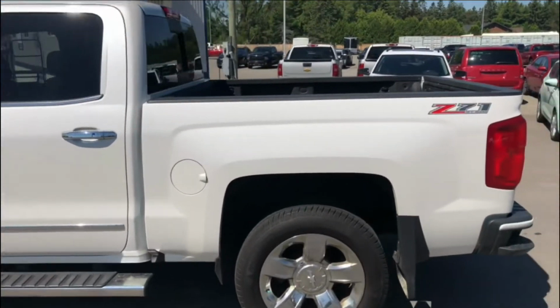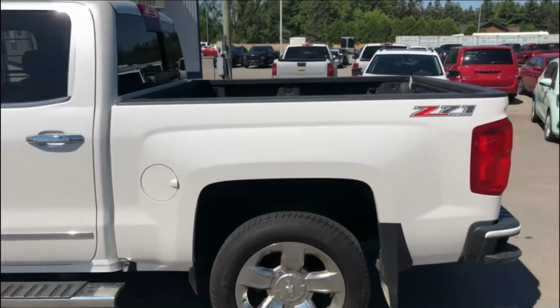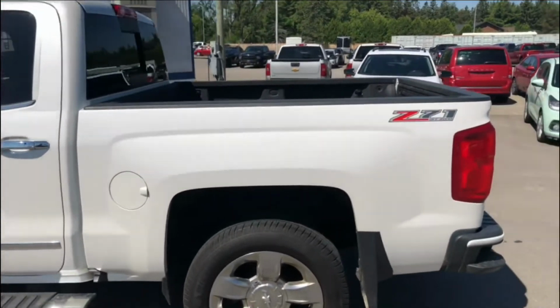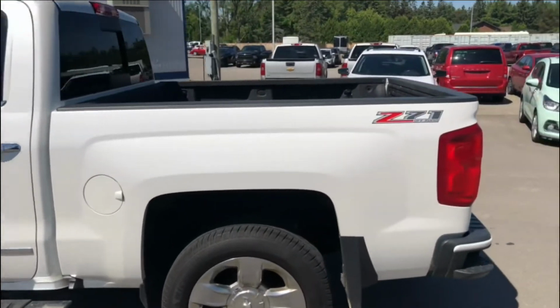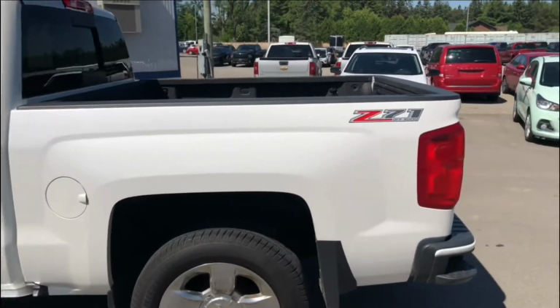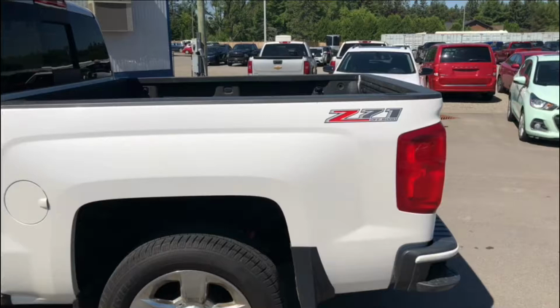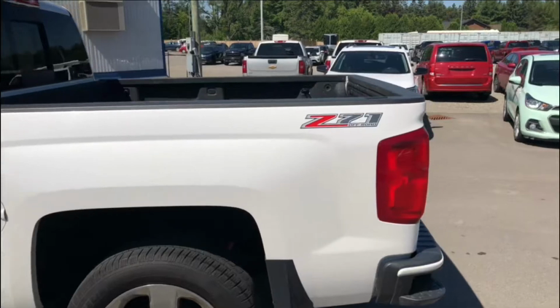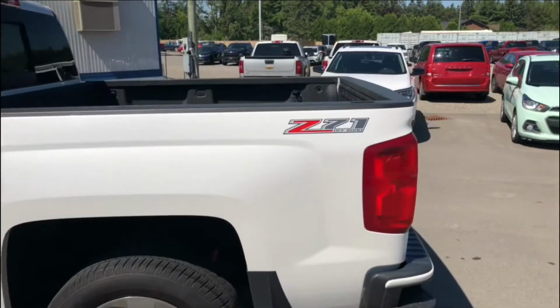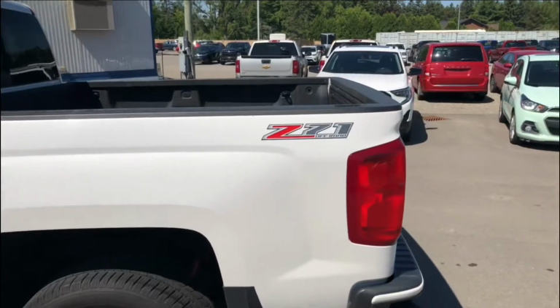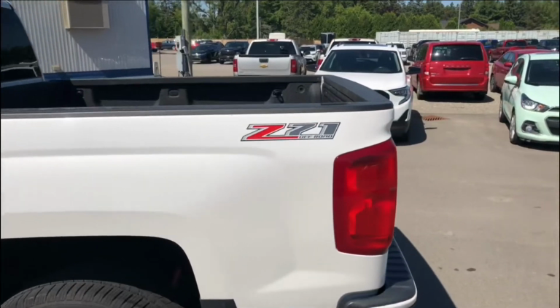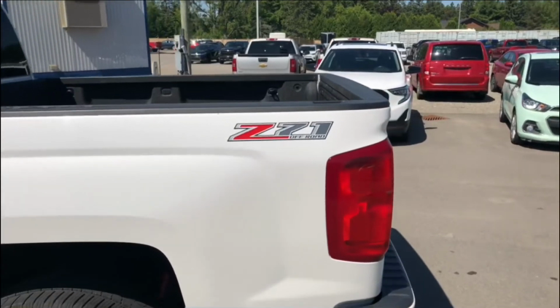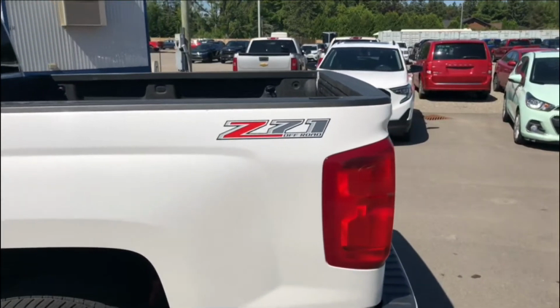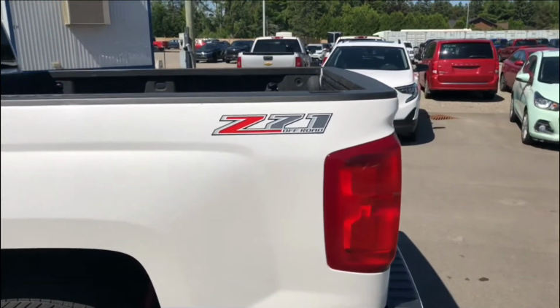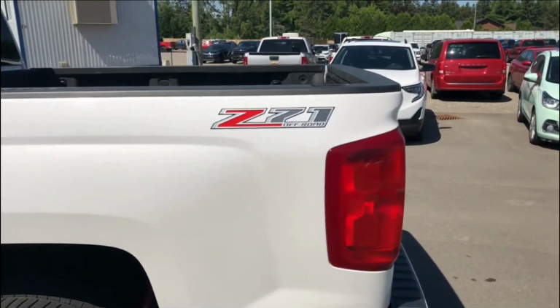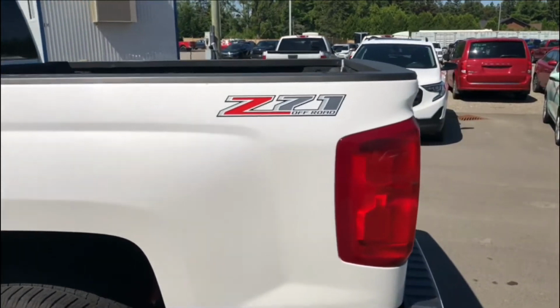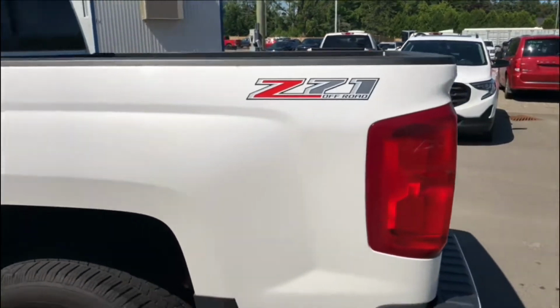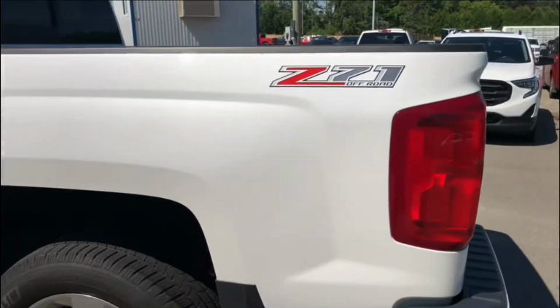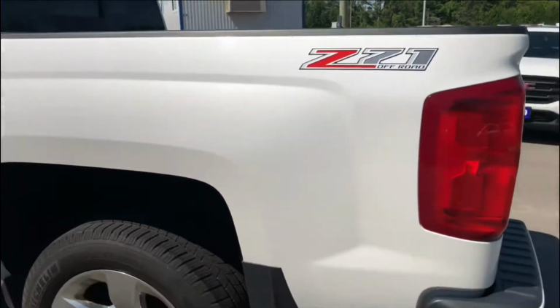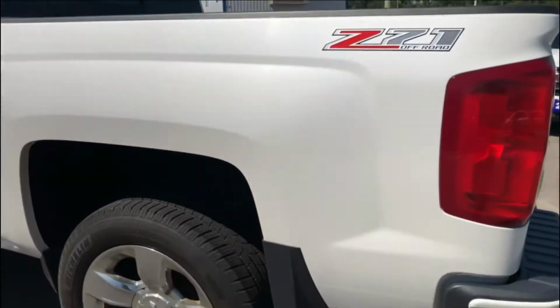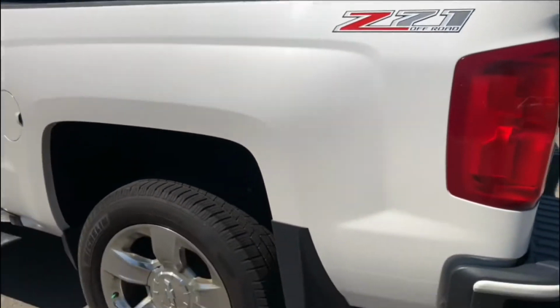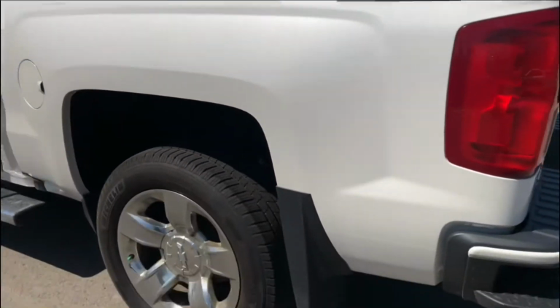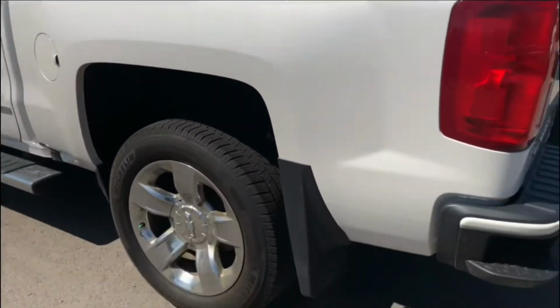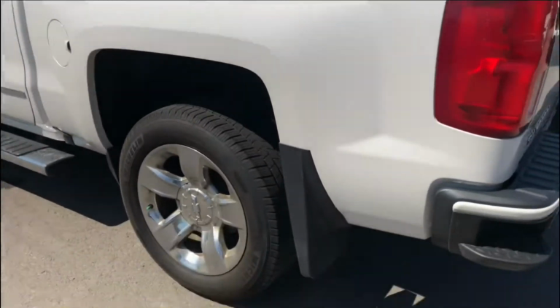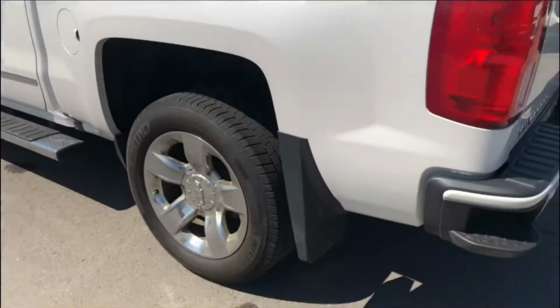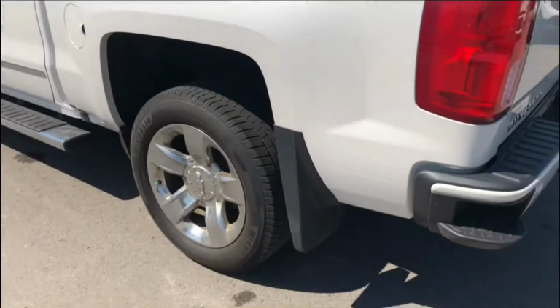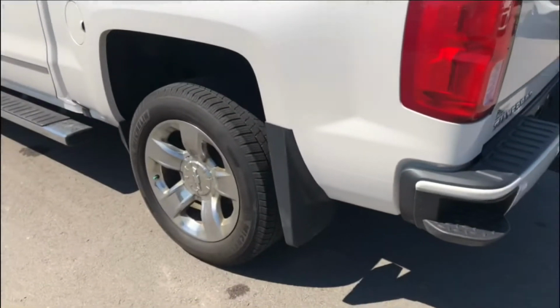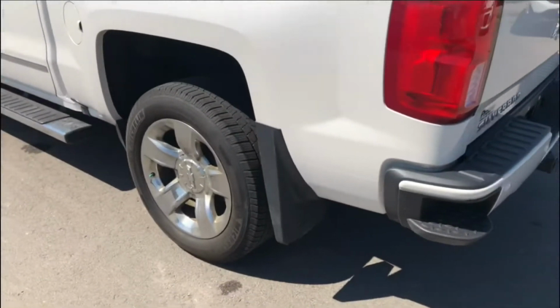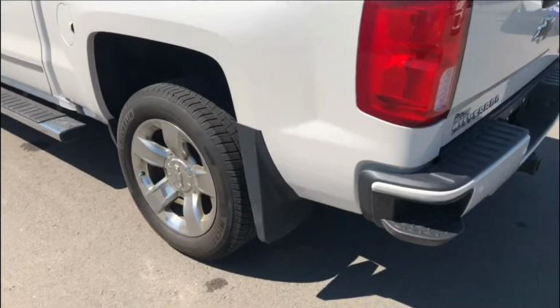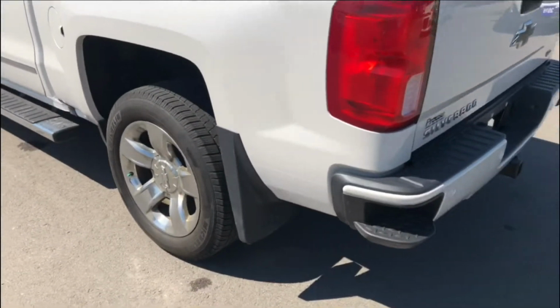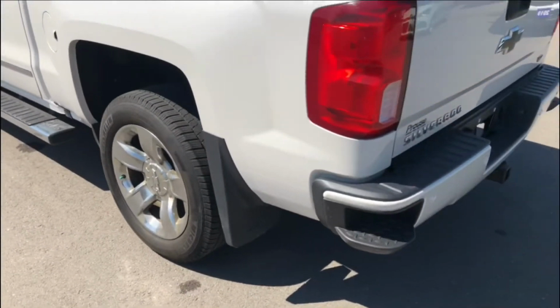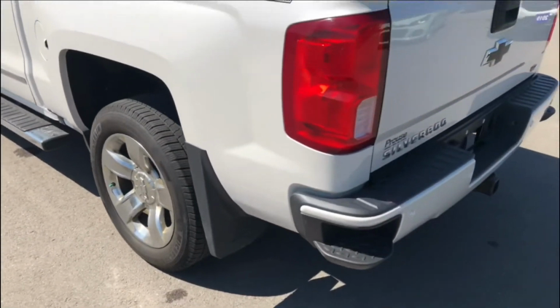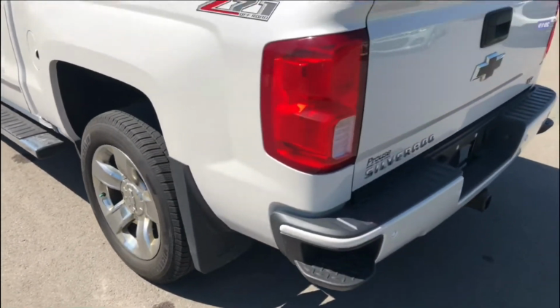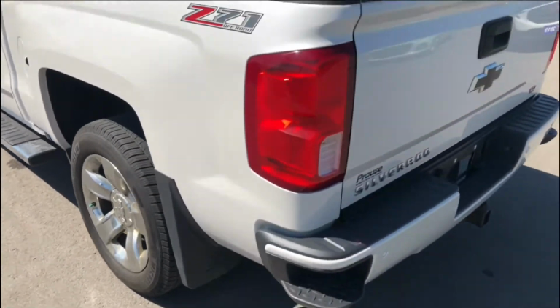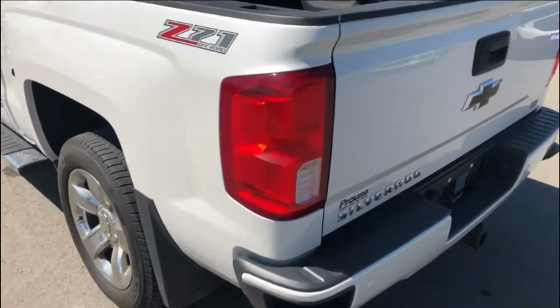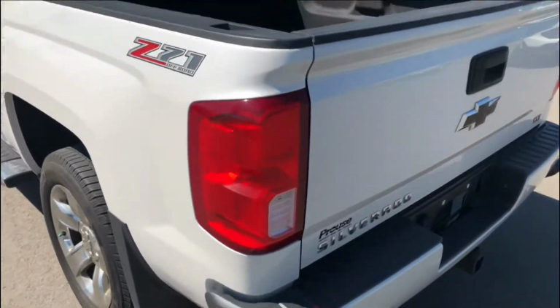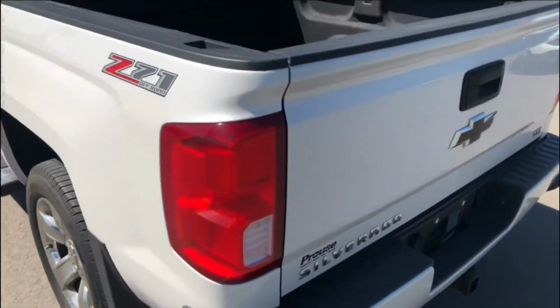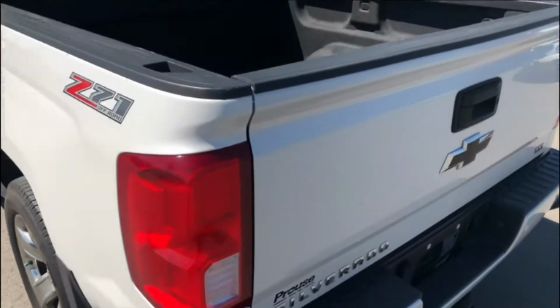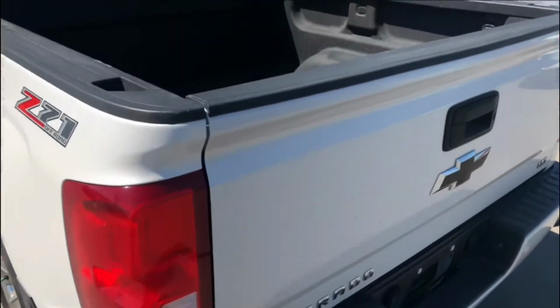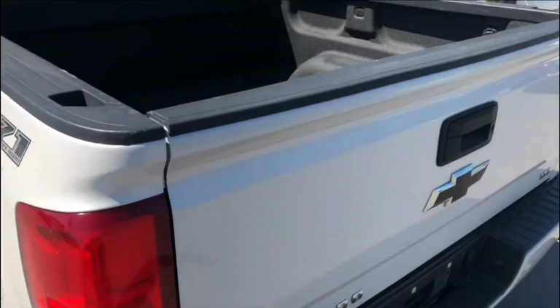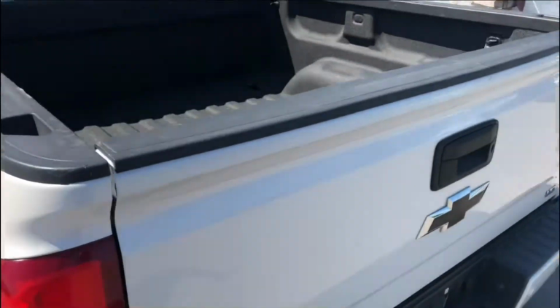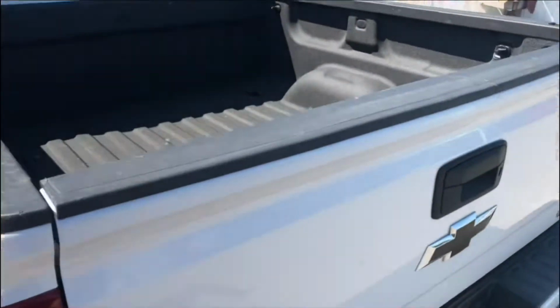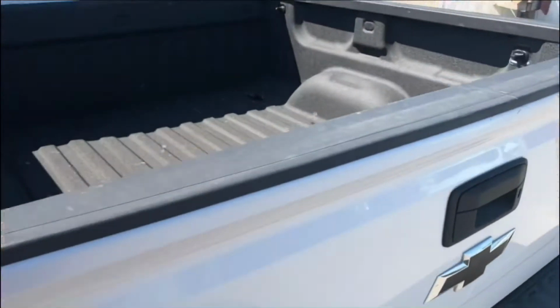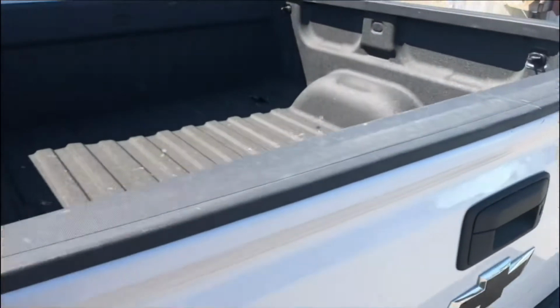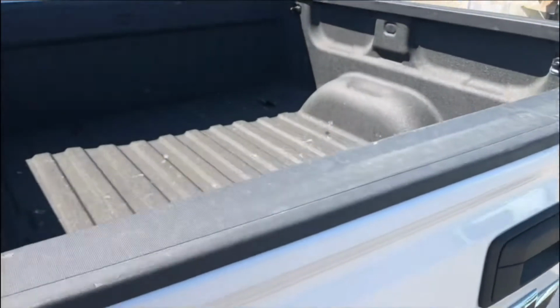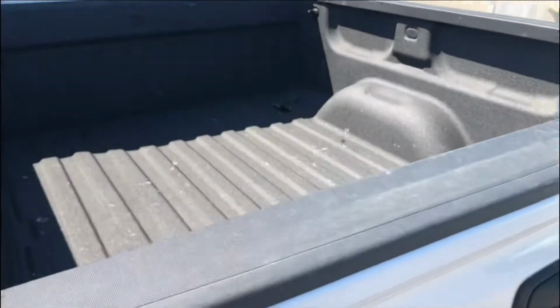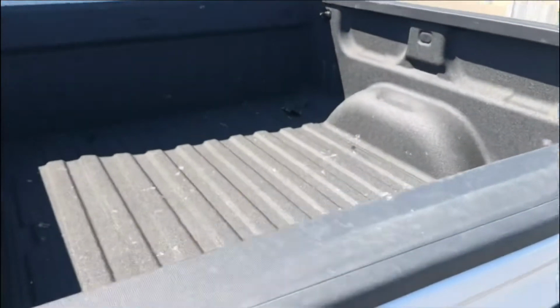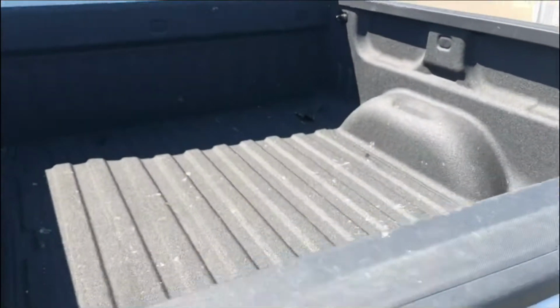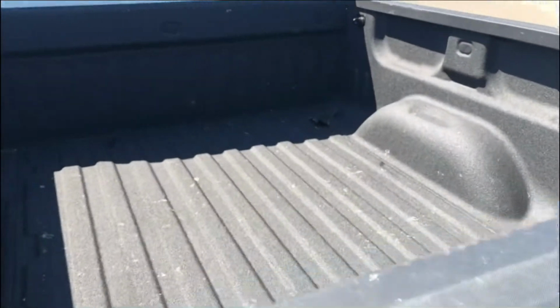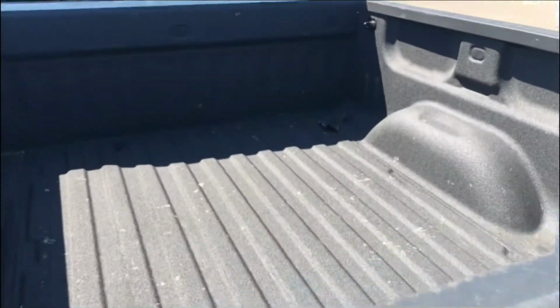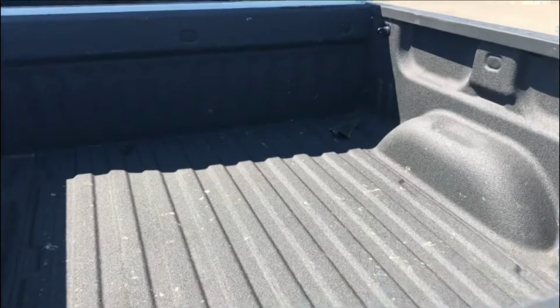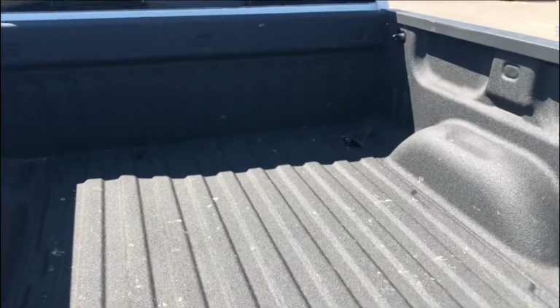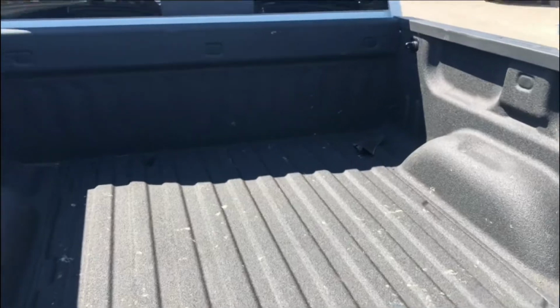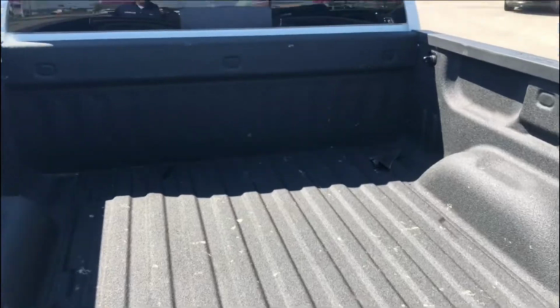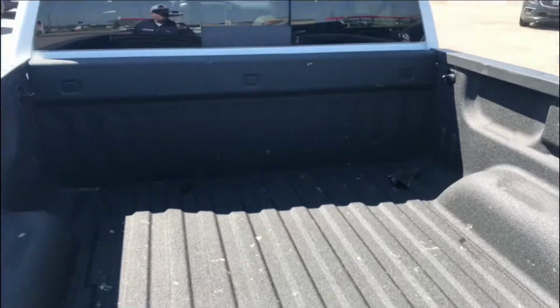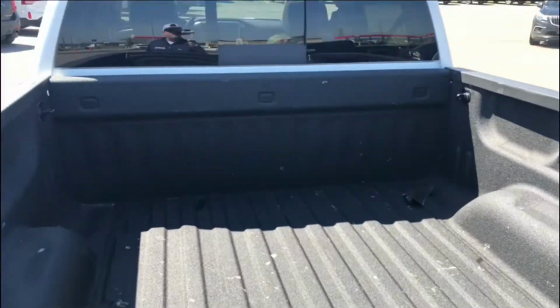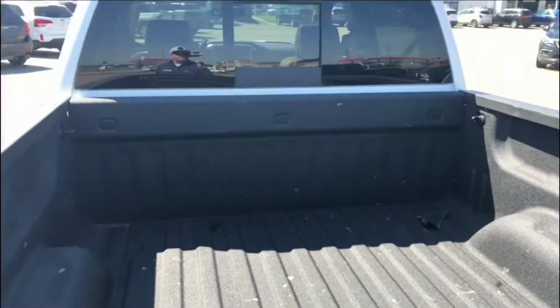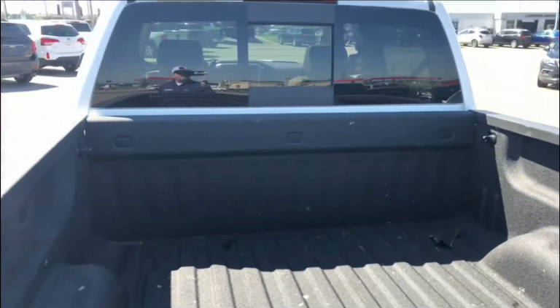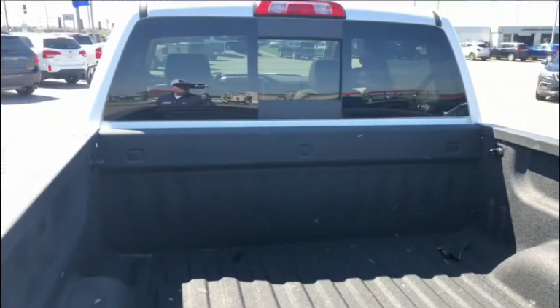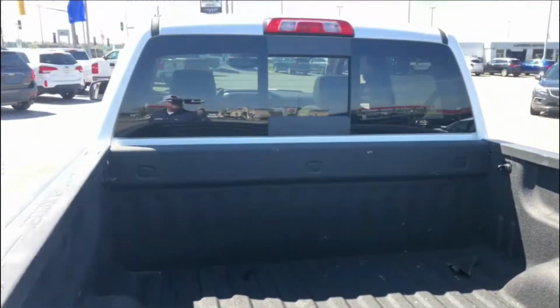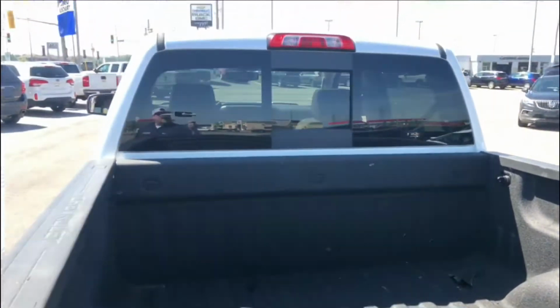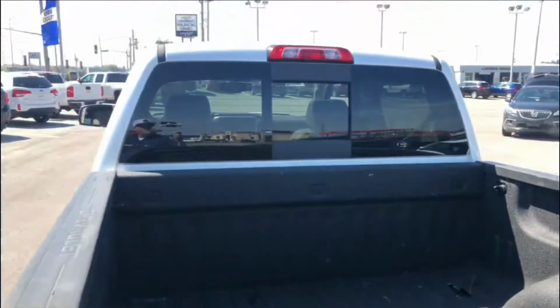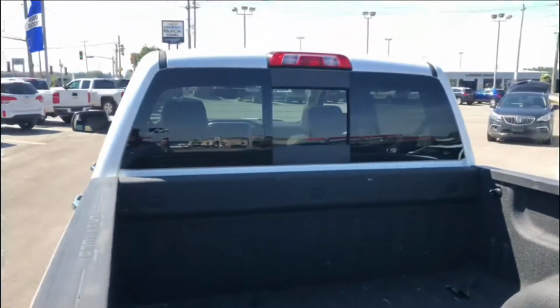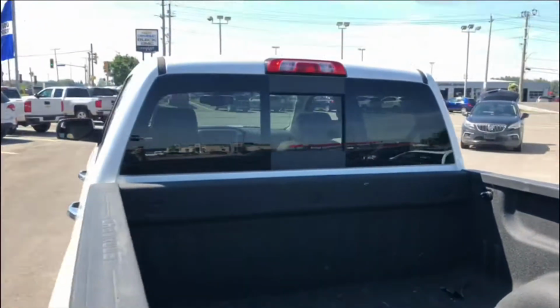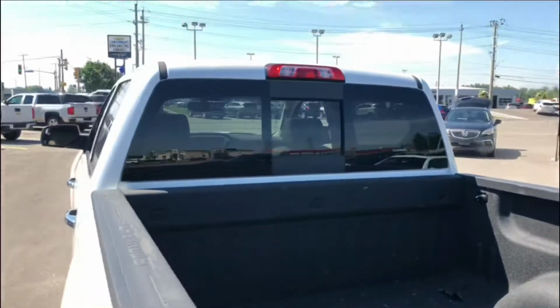You have the Z71 off-road package in this, awesome chrome 20-inch wheels, spray-in box liner back here, and you've got the sliding rear window.